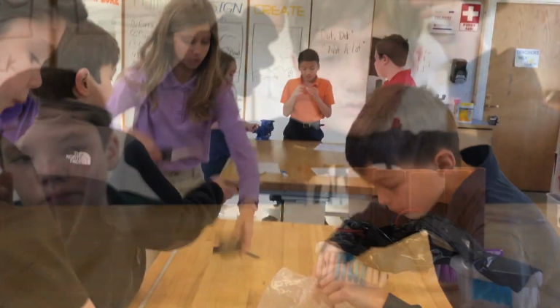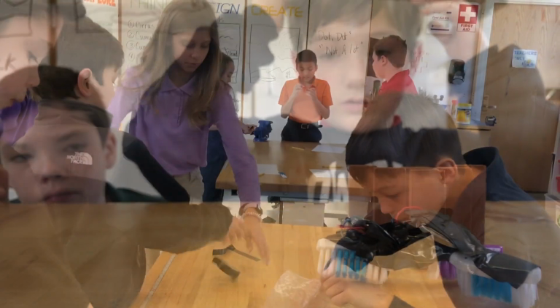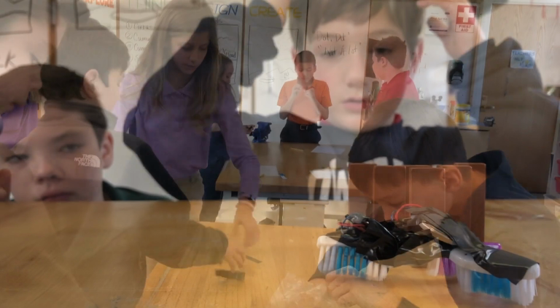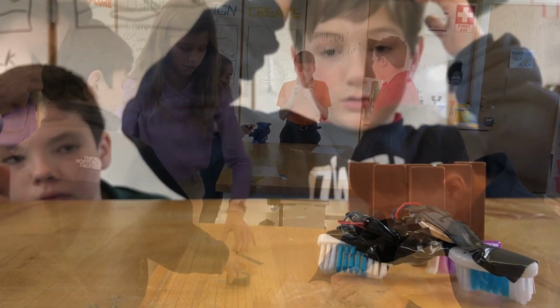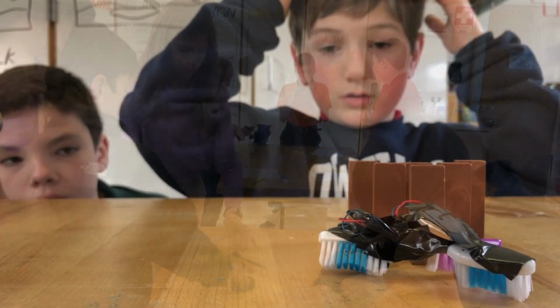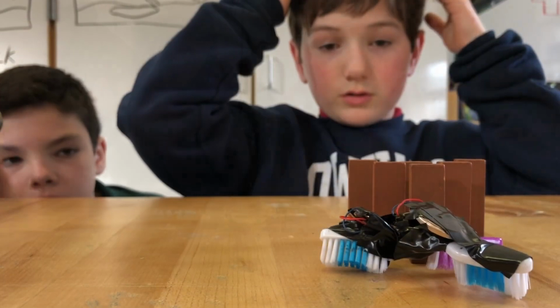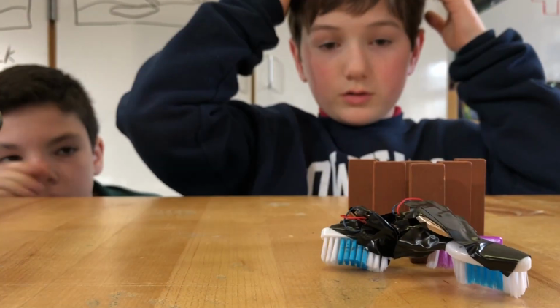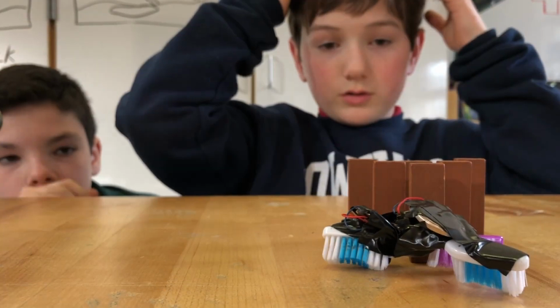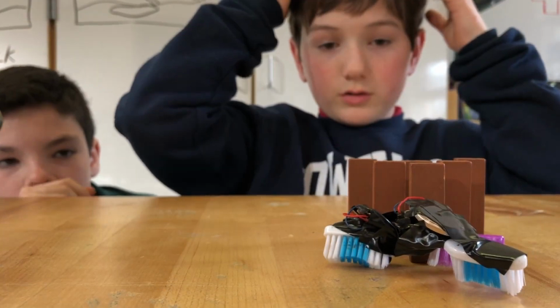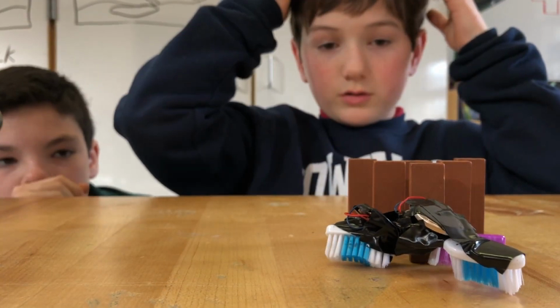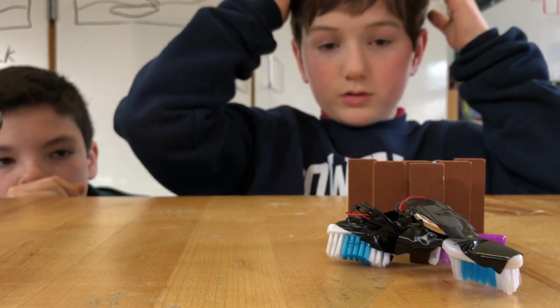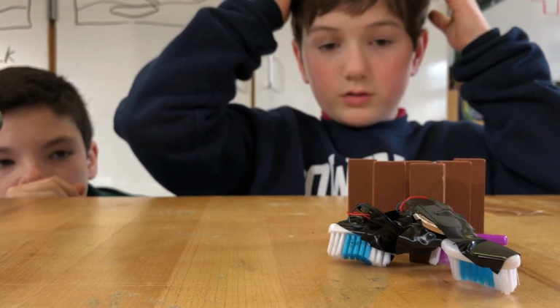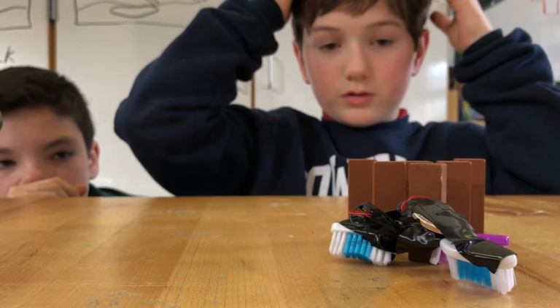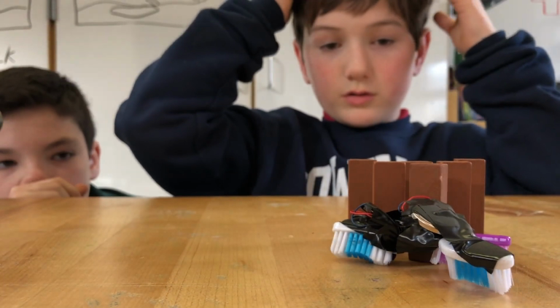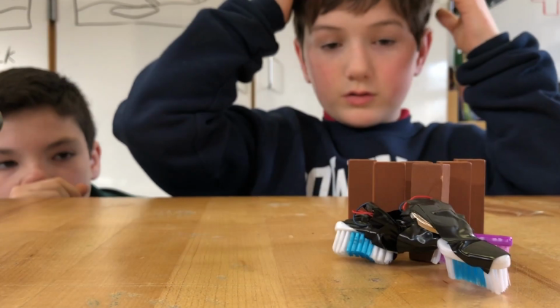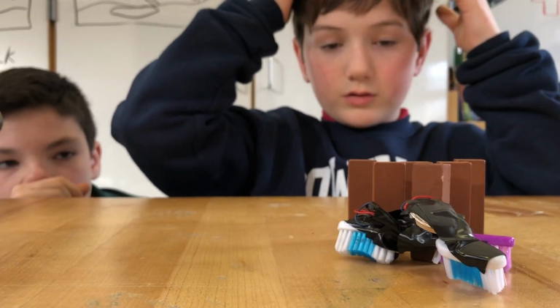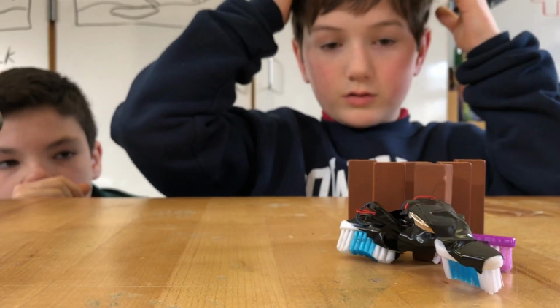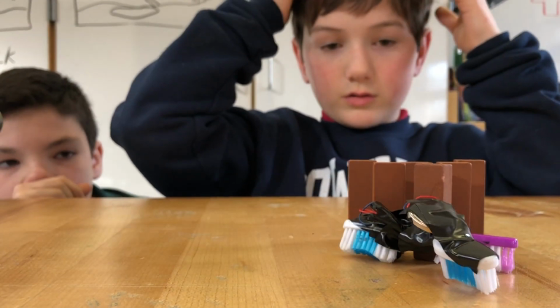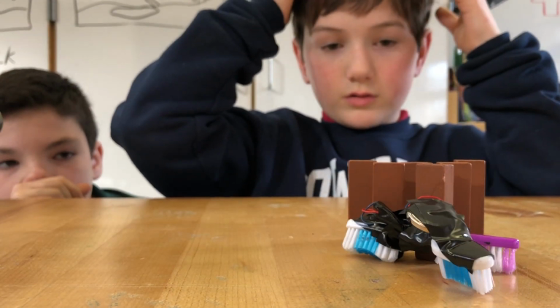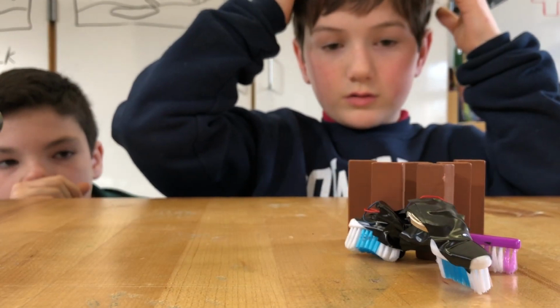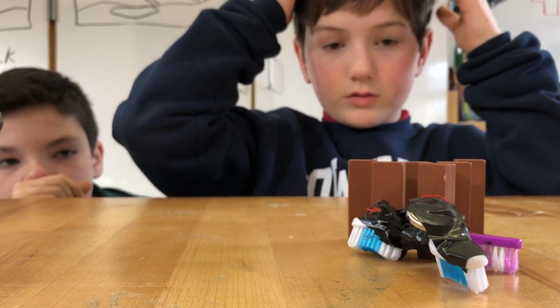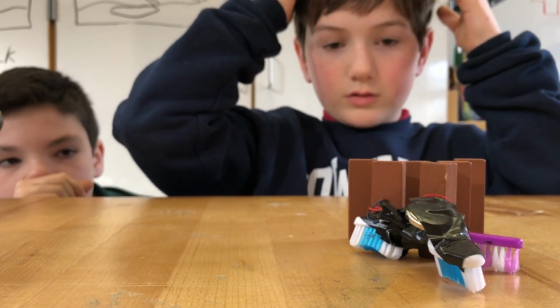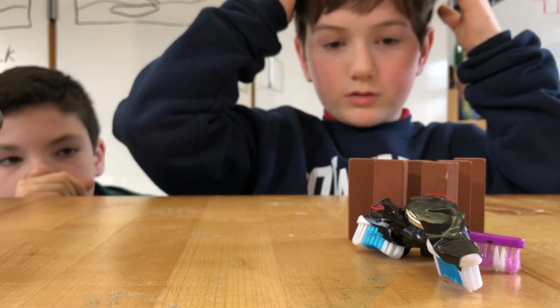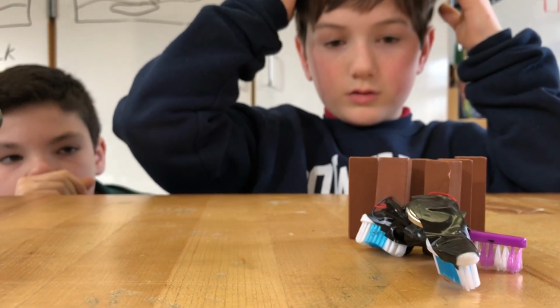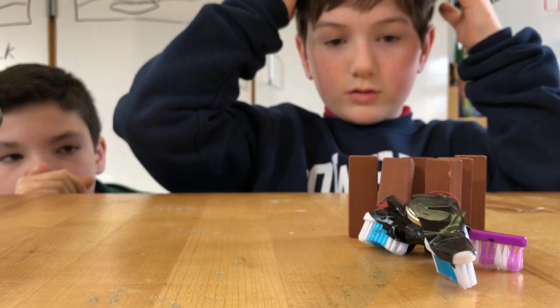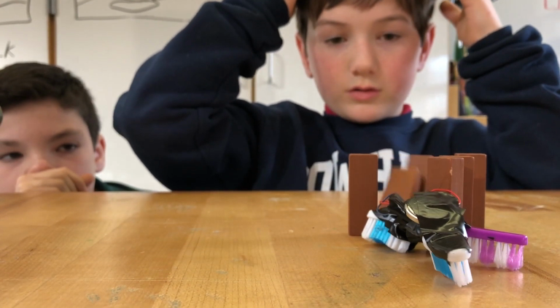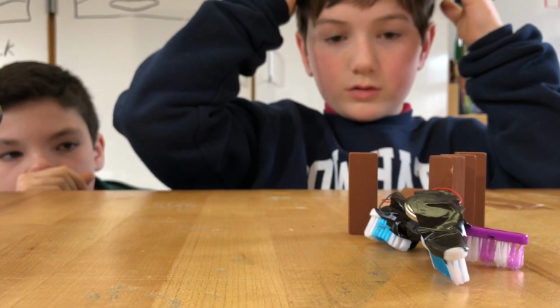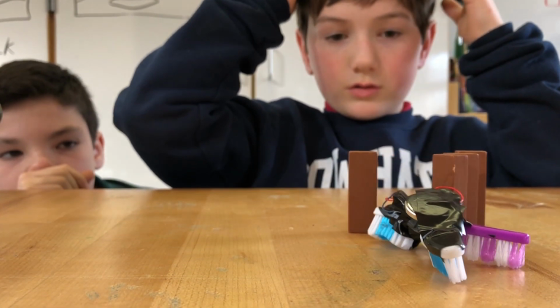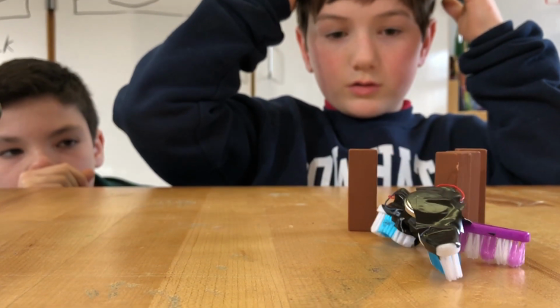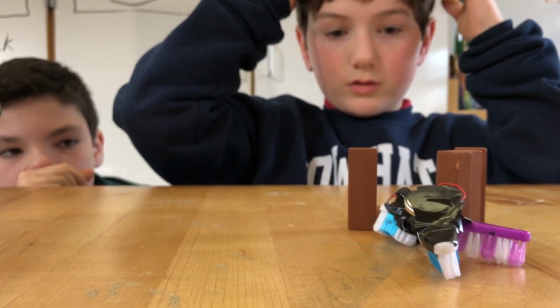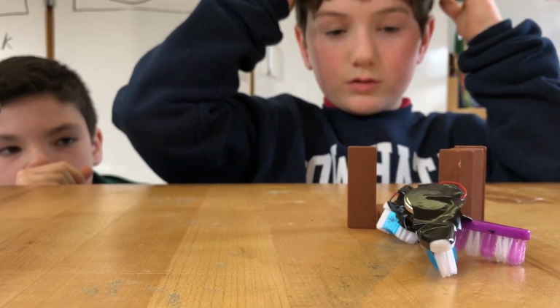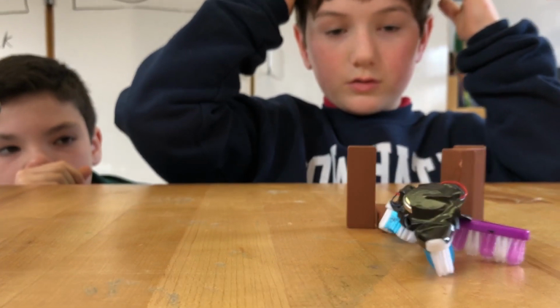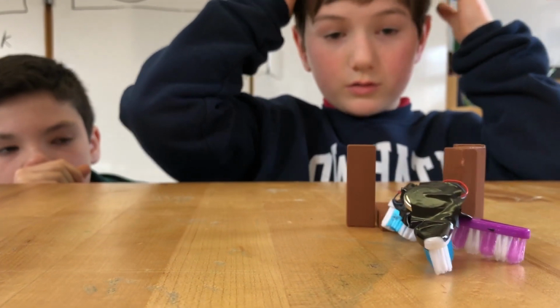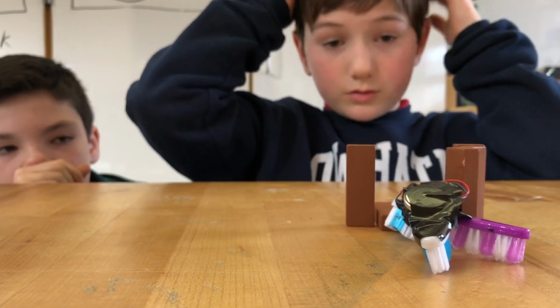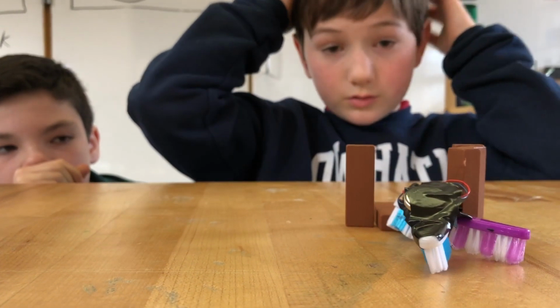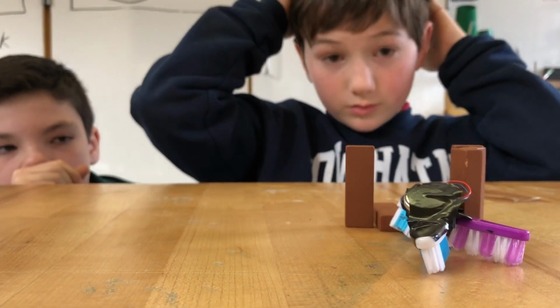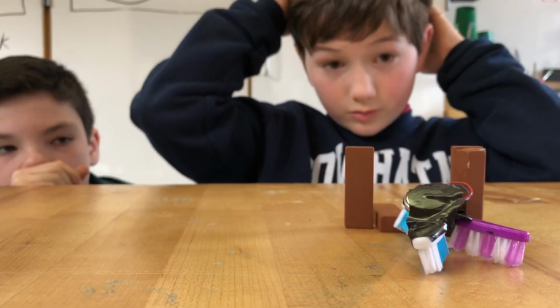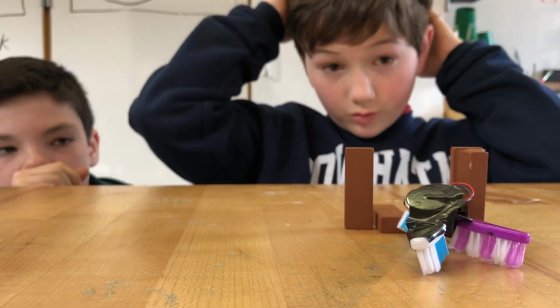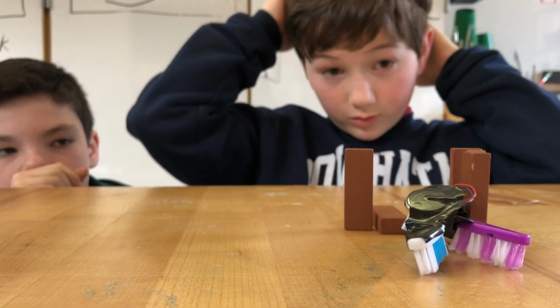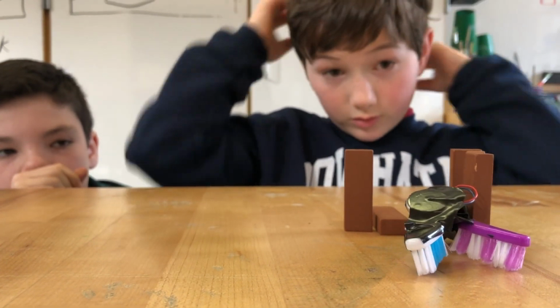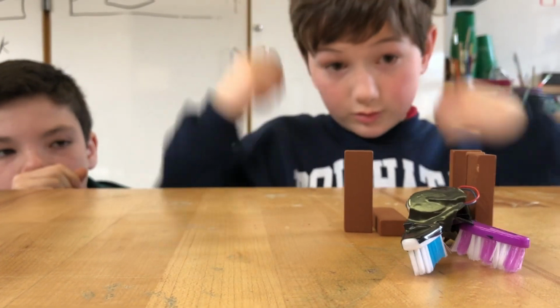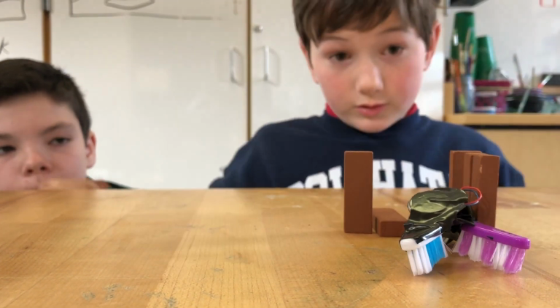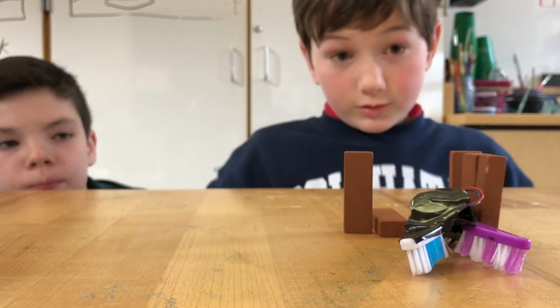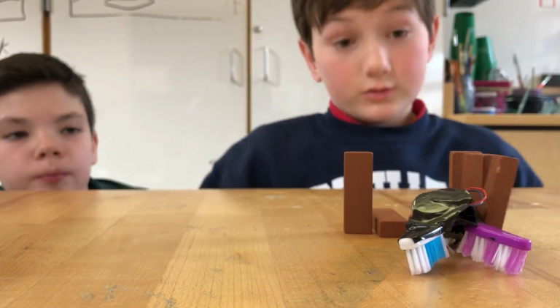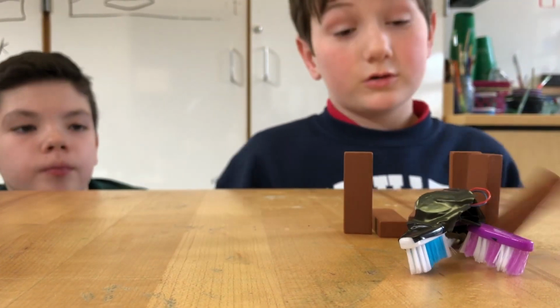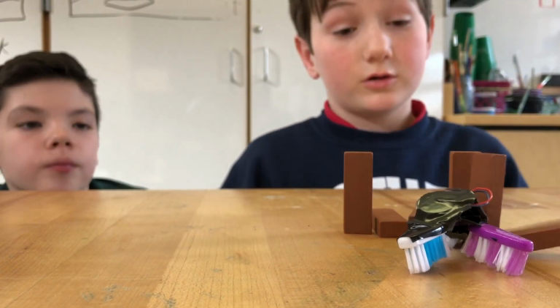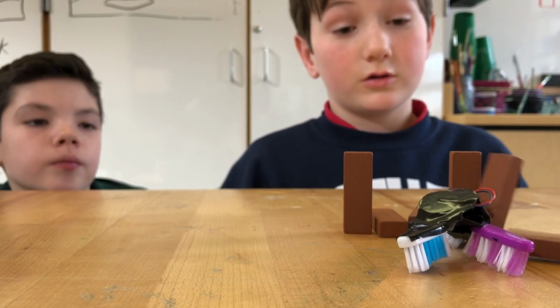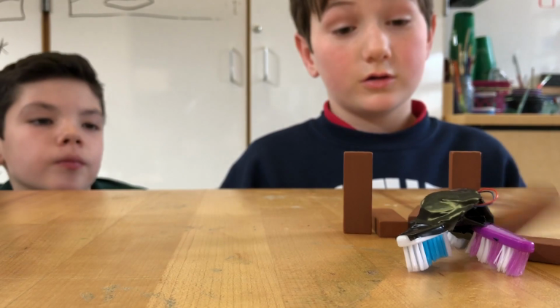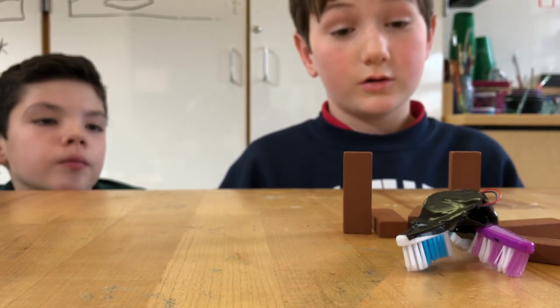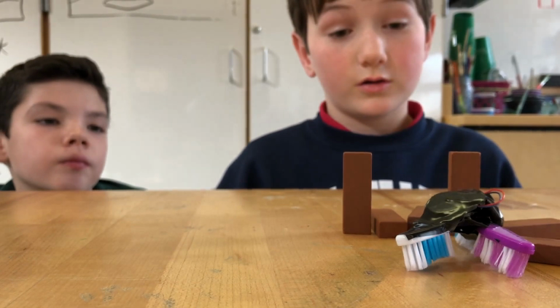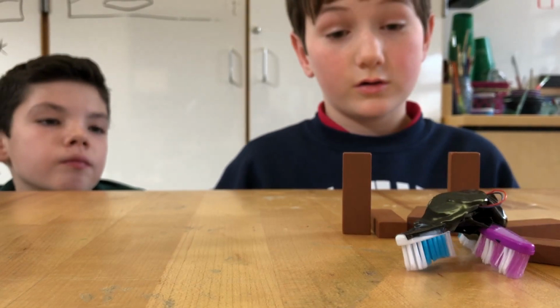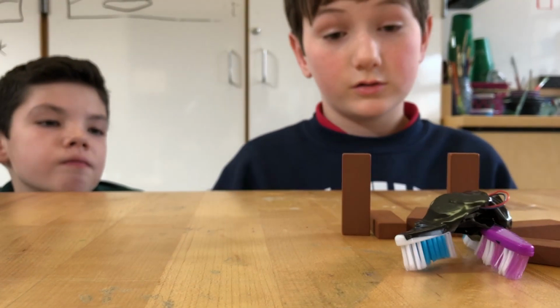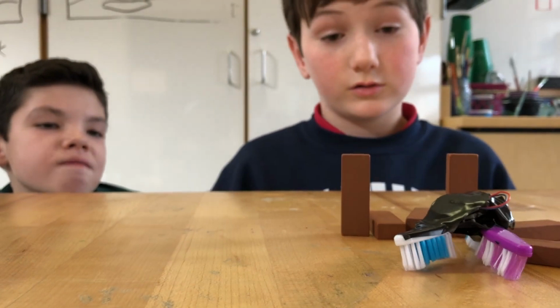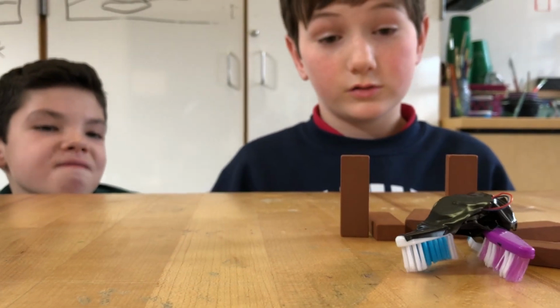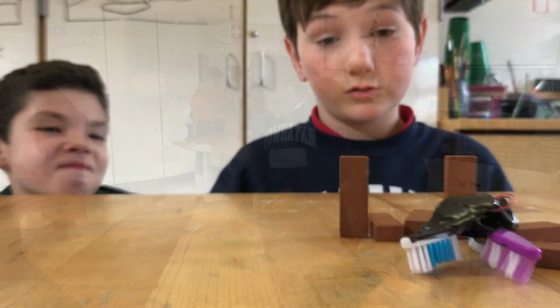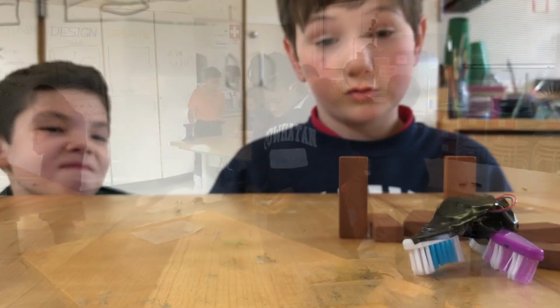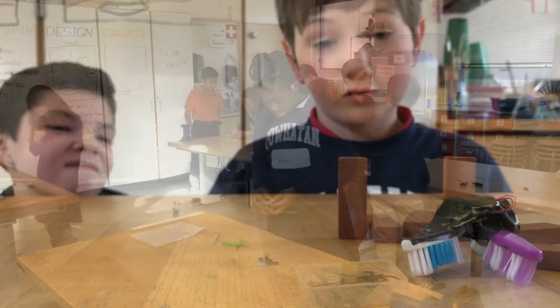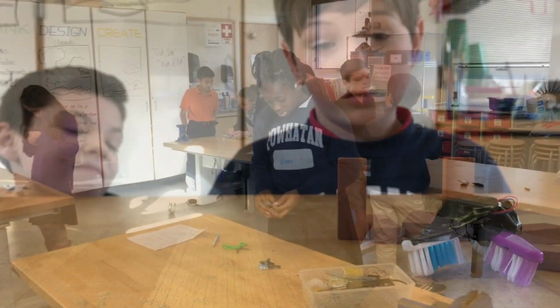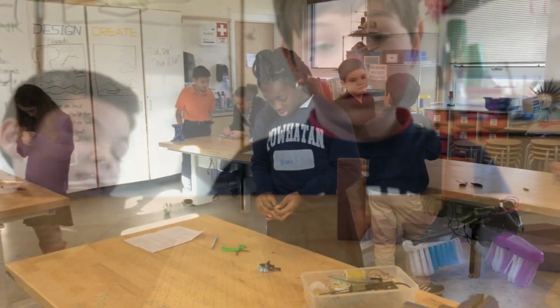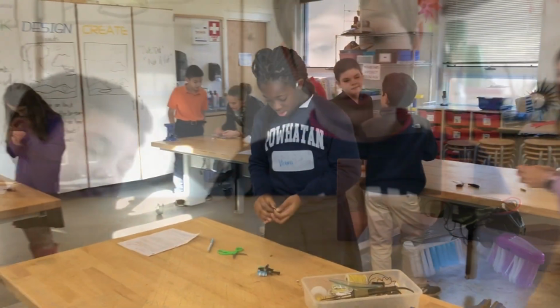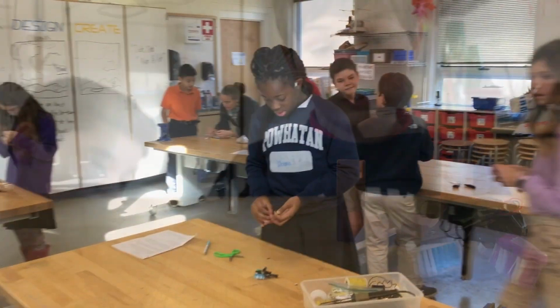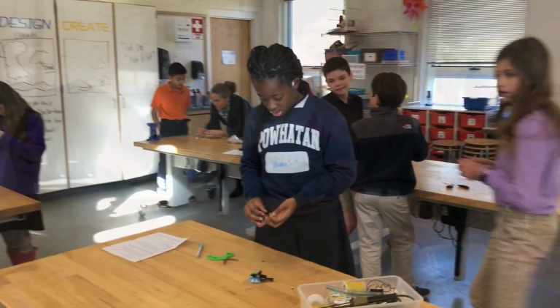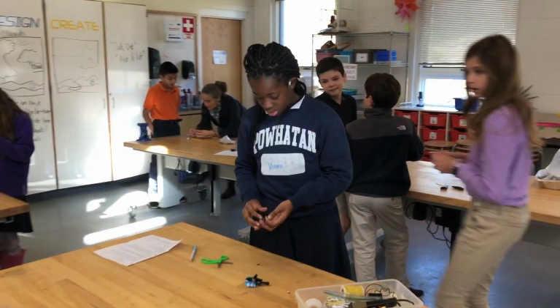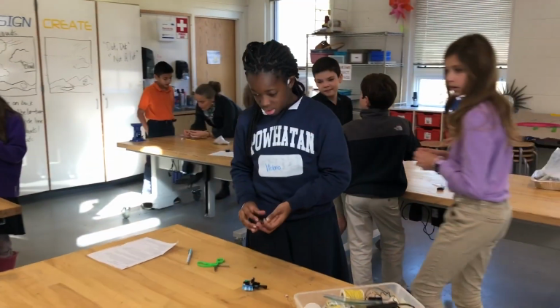The challenge was to assemble a bristle bot that would propel itself forward and knock over blocks set up like bowling pins.